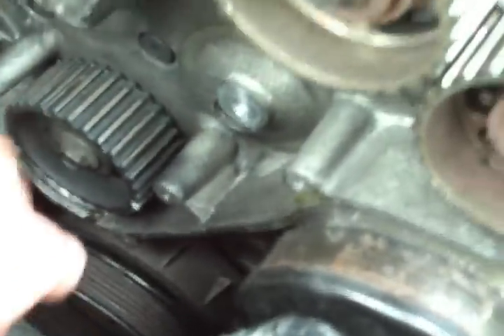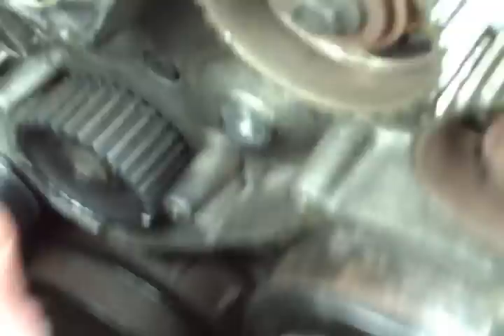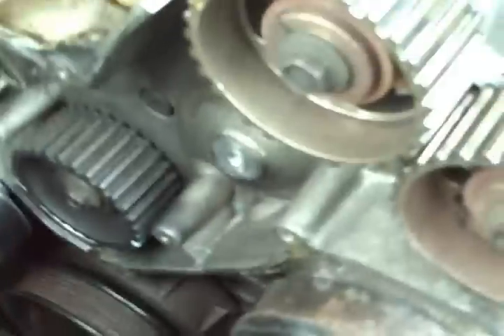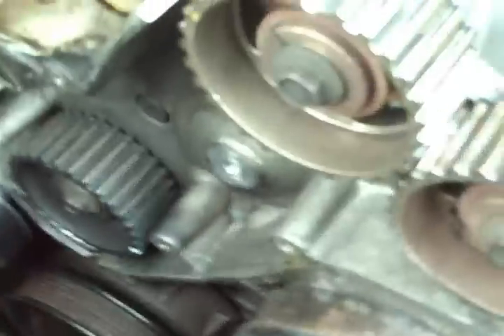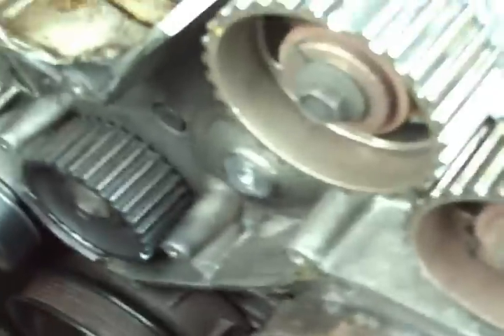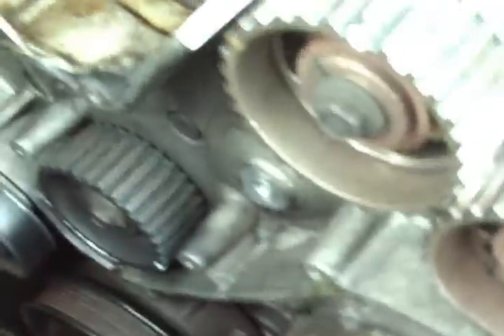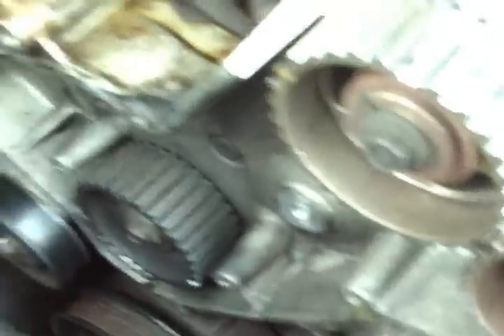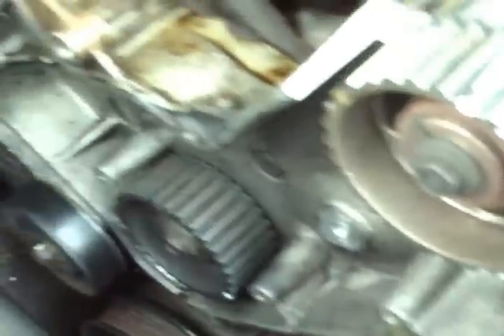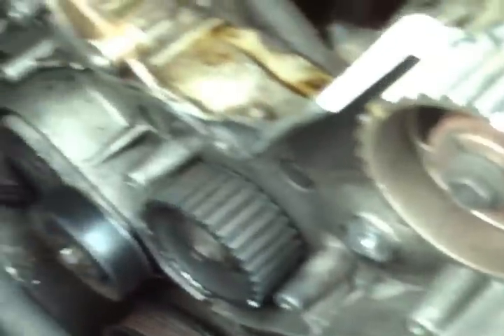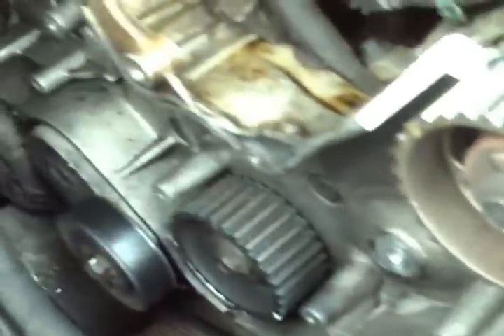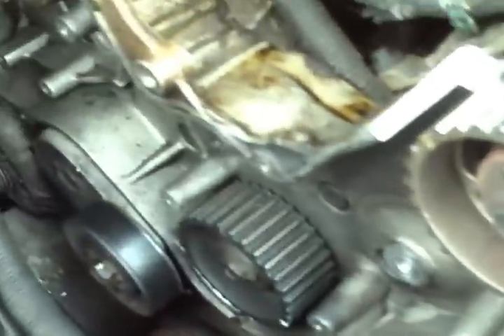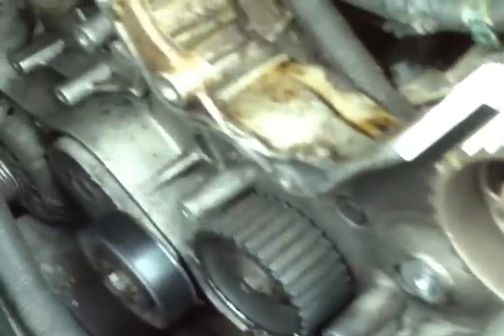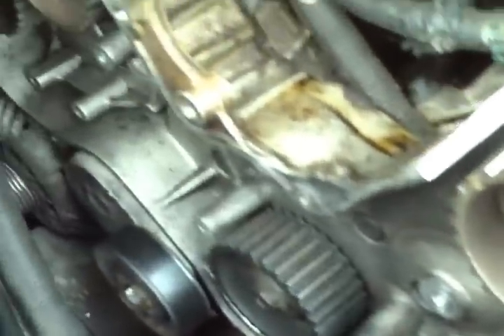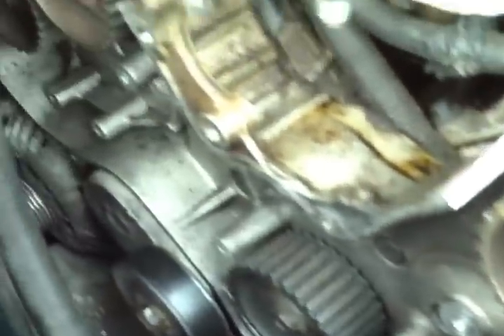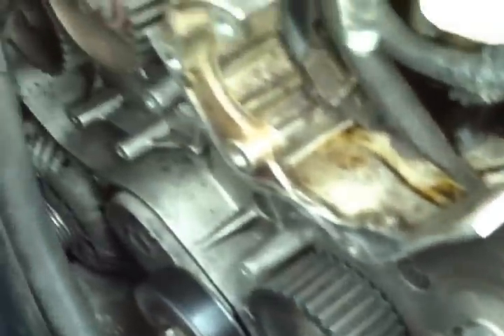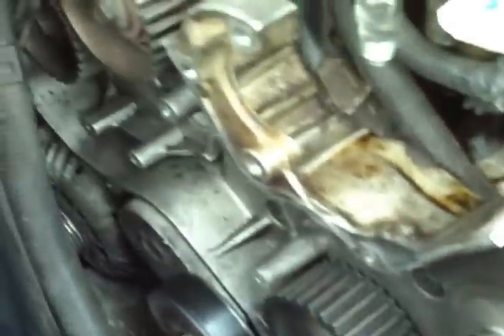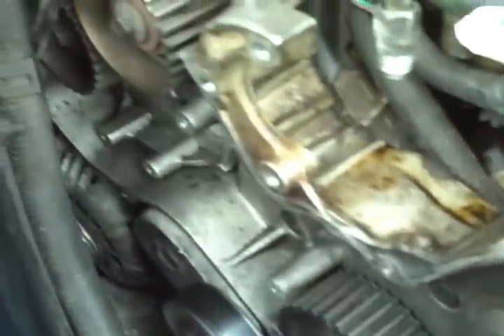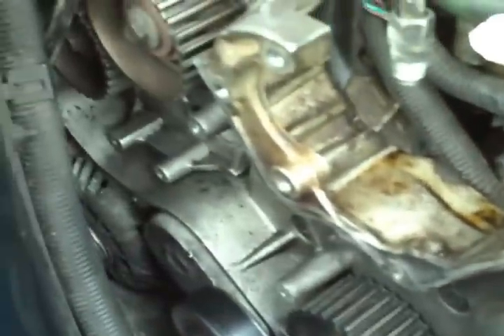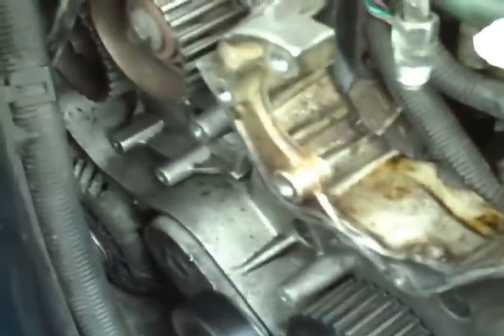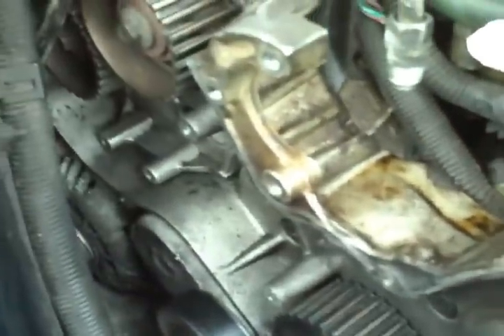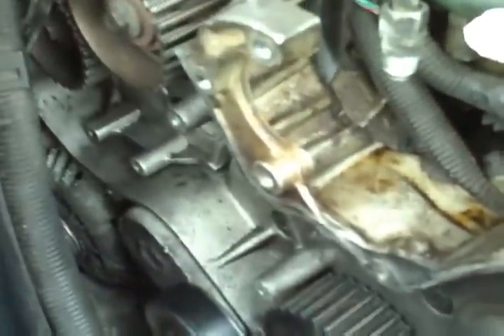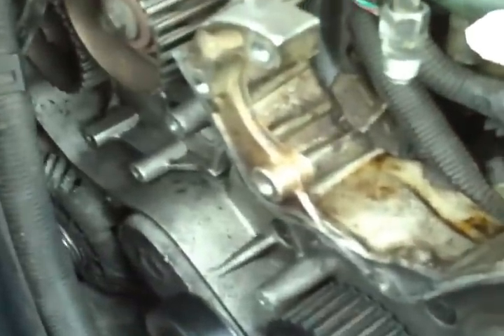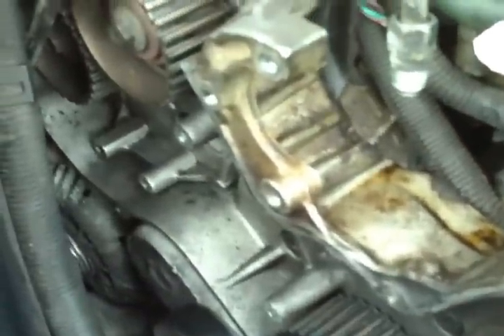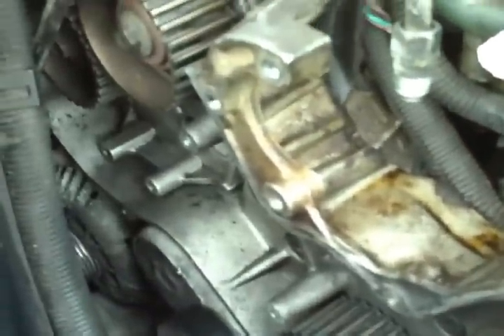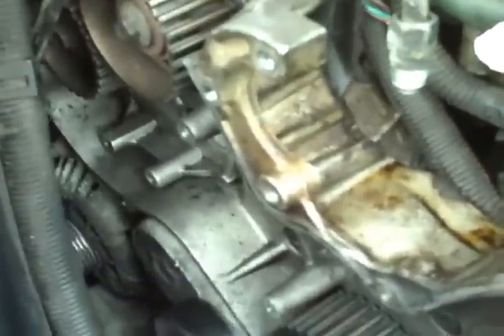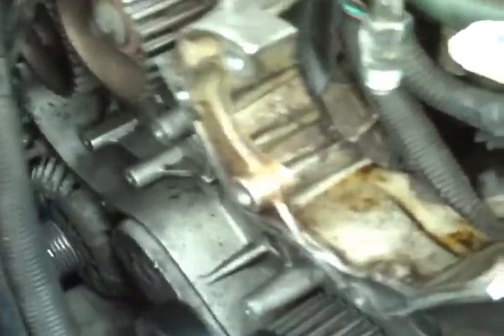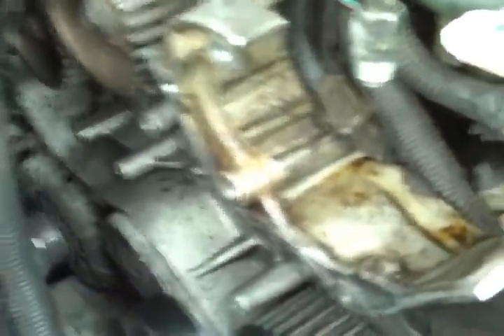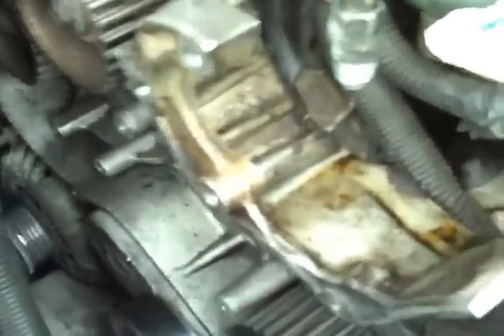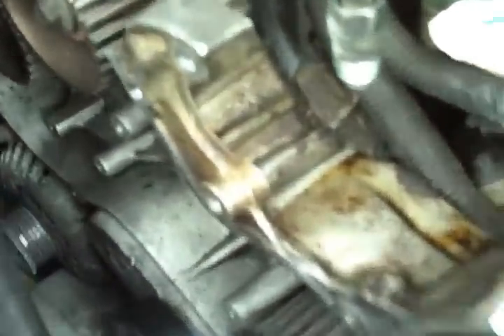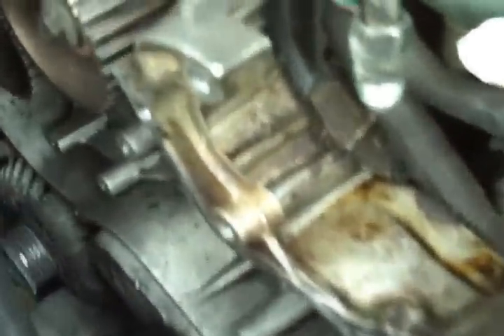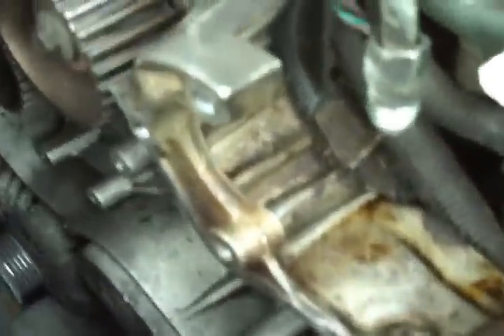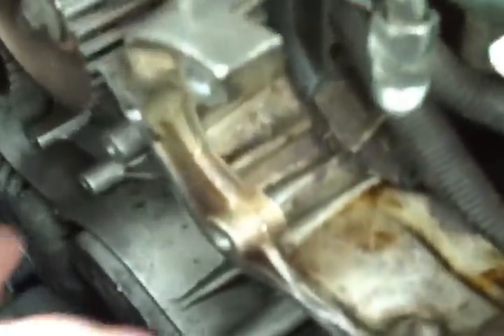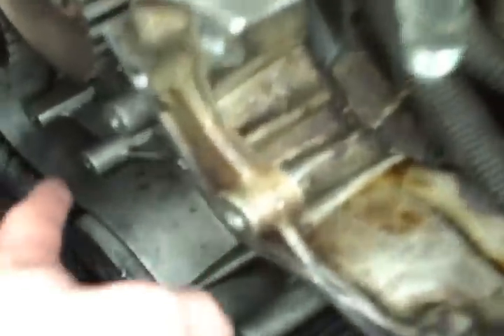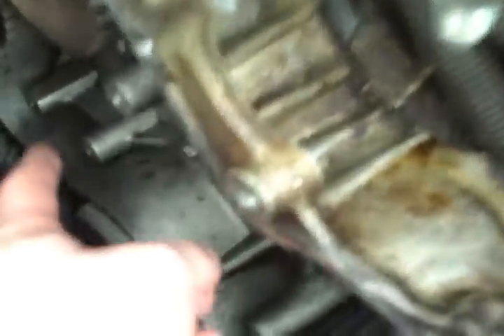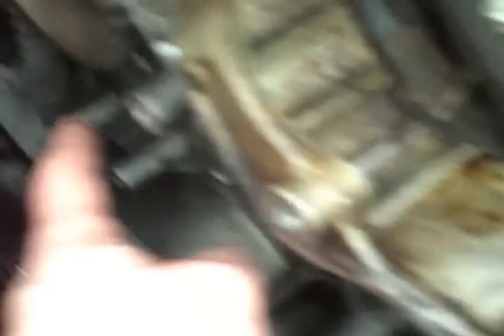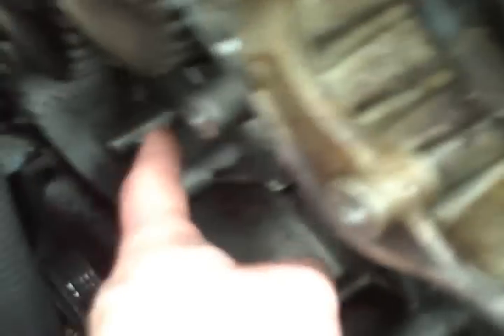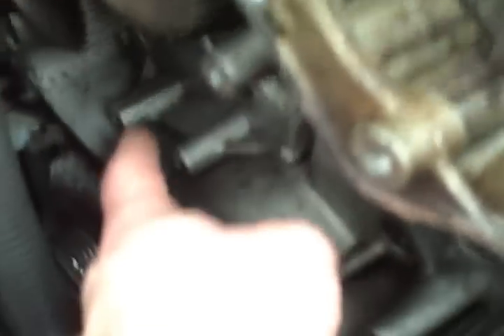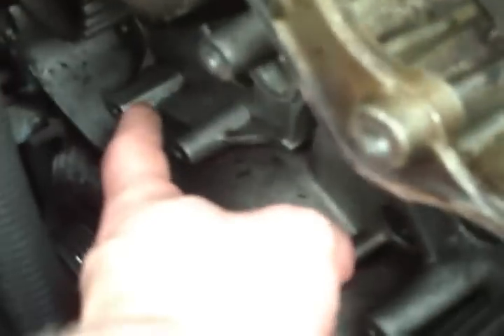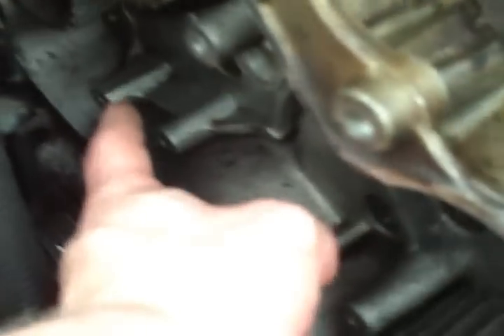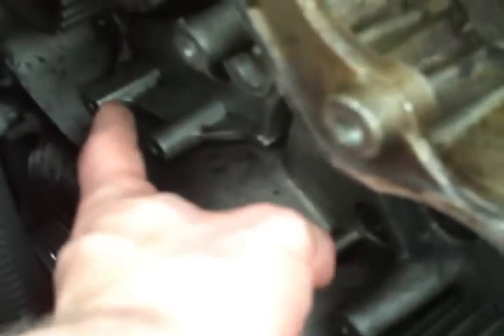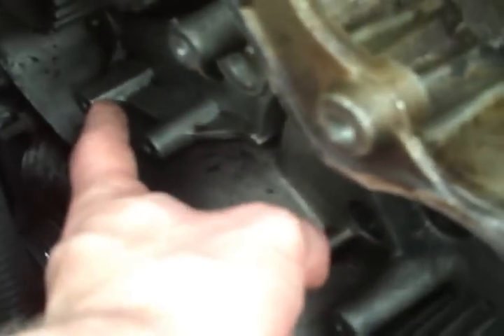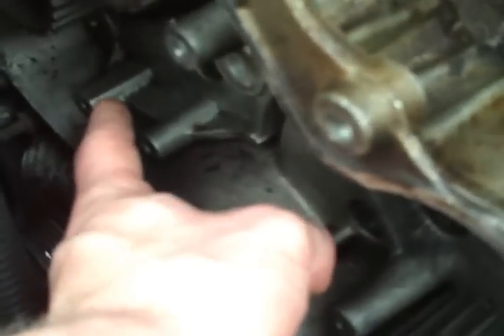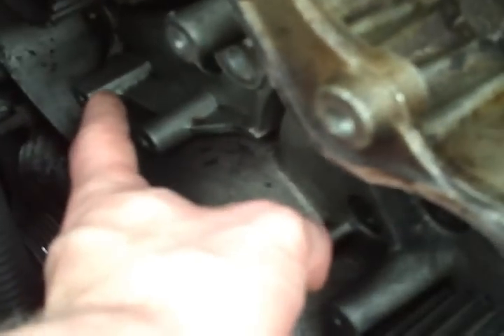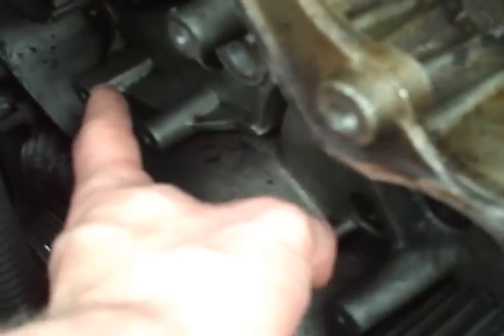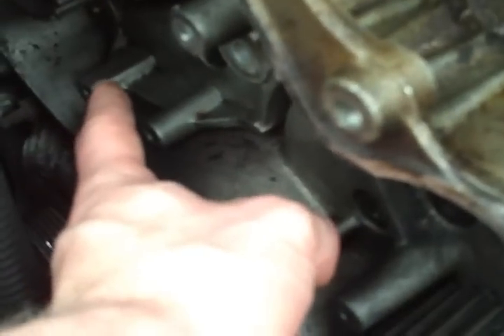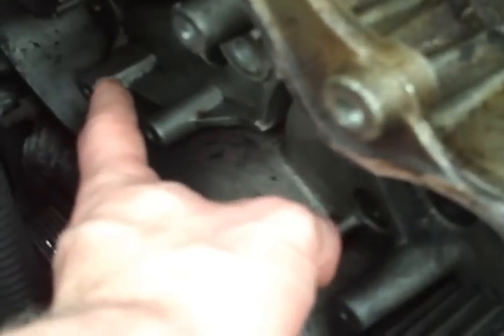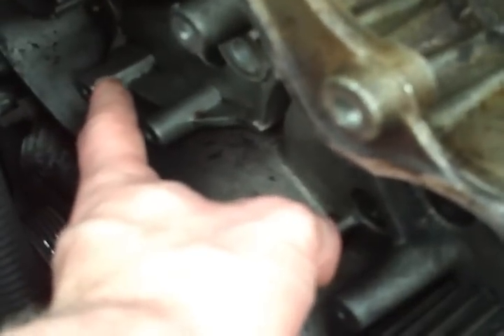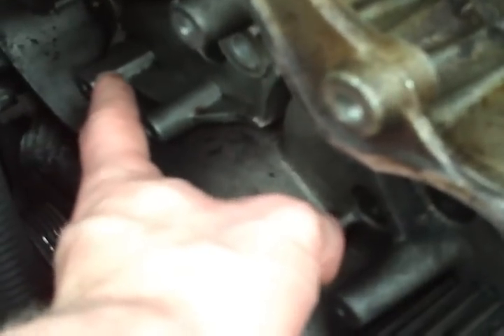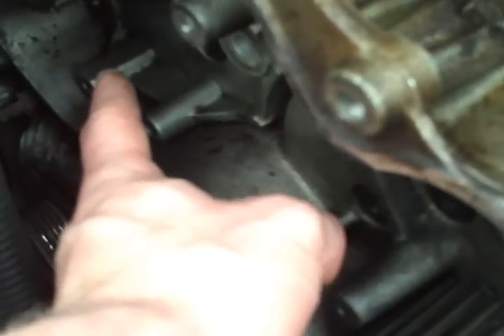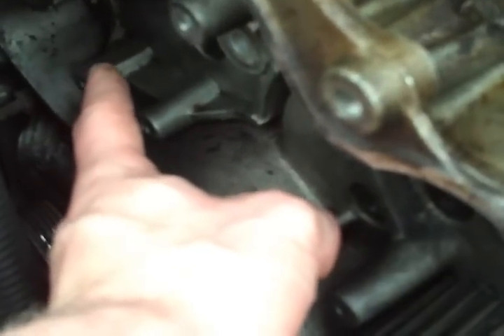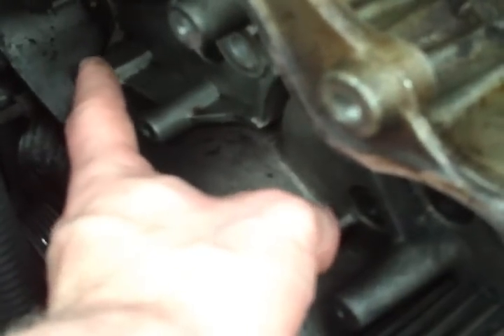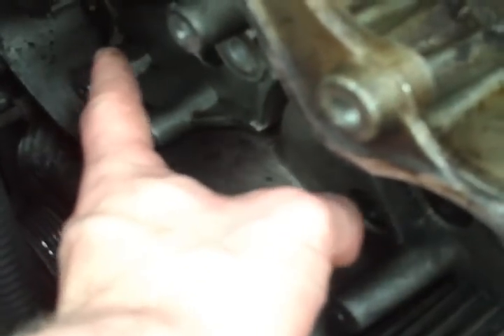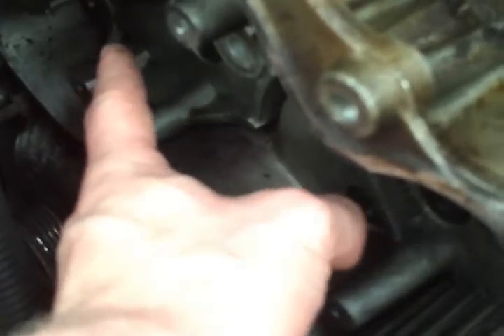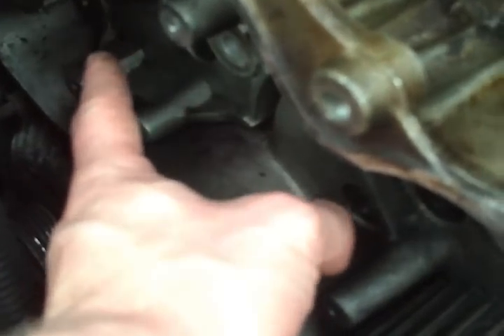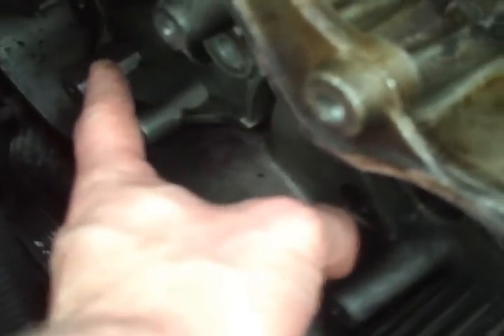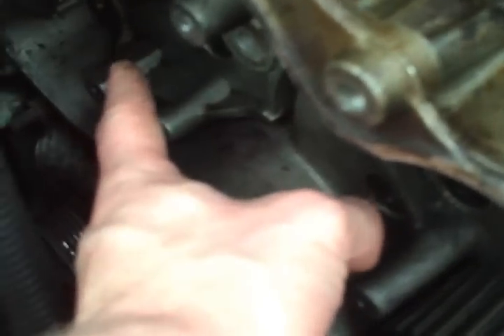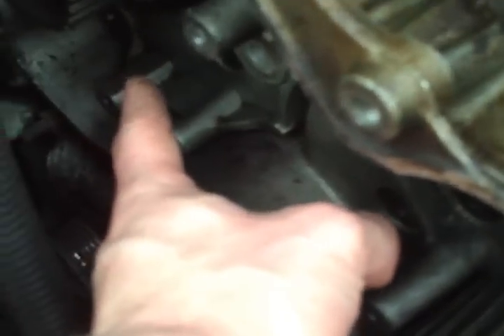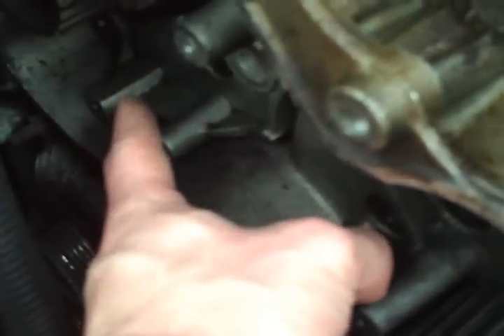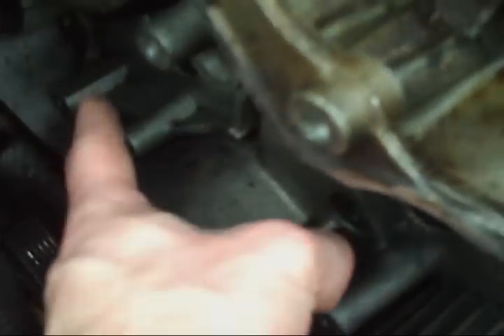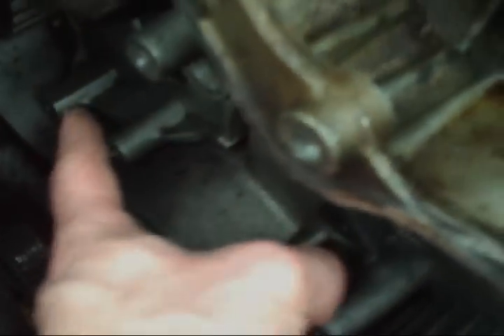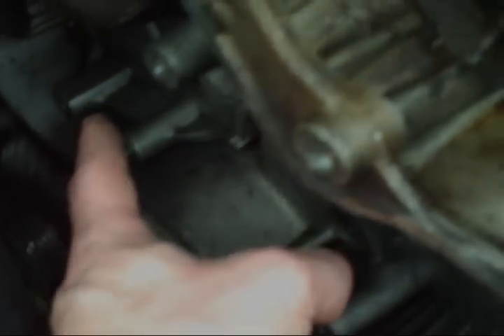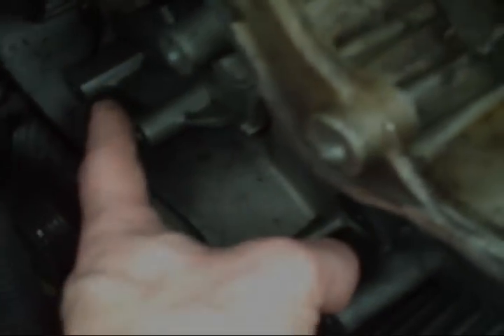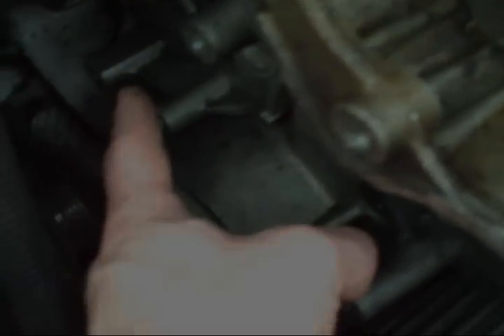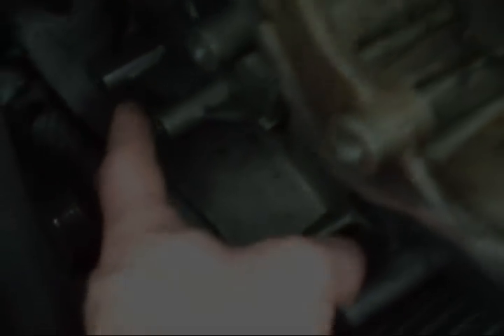I'm going to get the marks transferred from the old belt to the new belt, get these idlers and tensioner put on, and it should be good. And this tensioner — I'll grab that real quick.